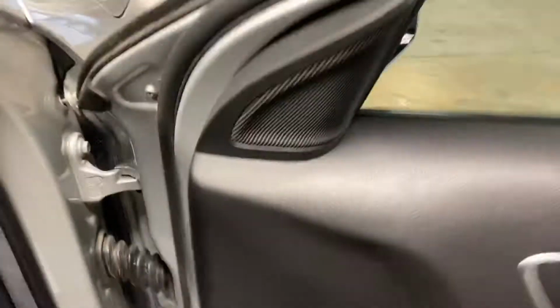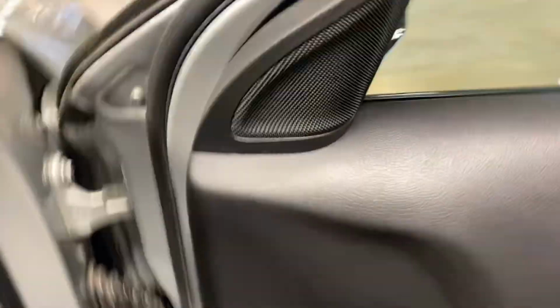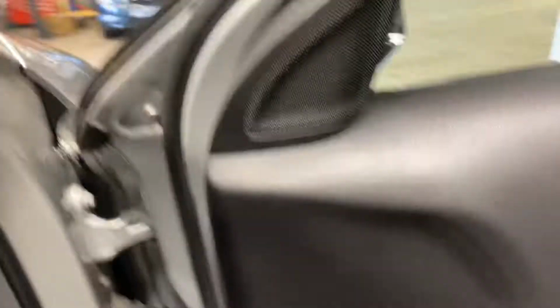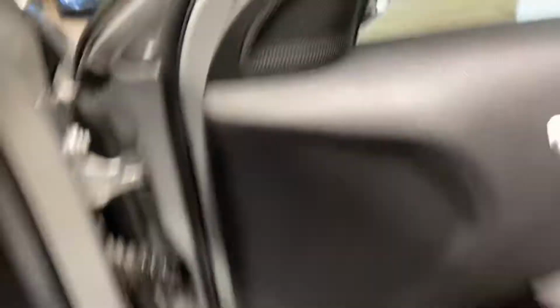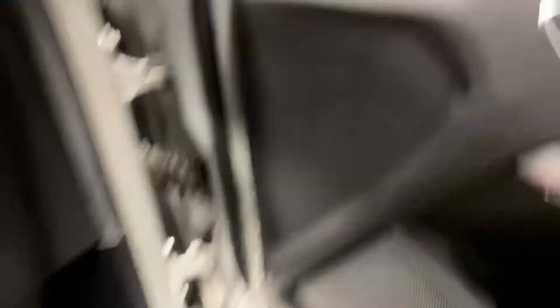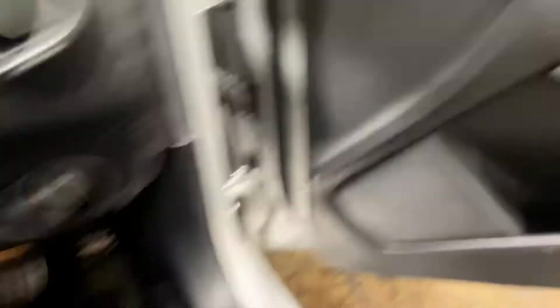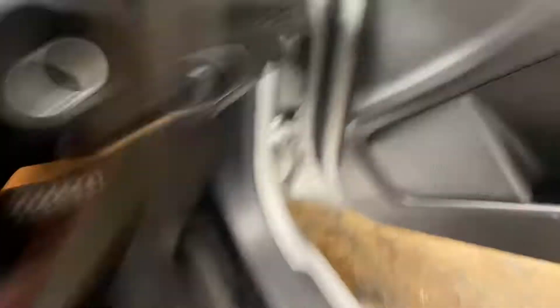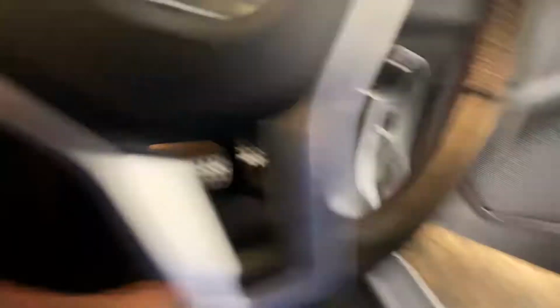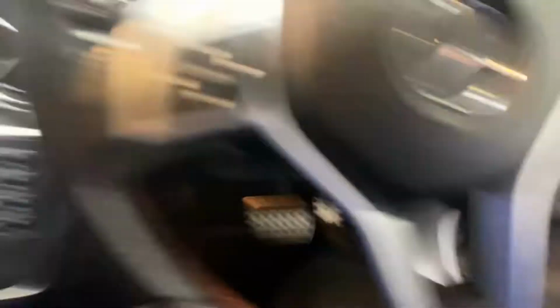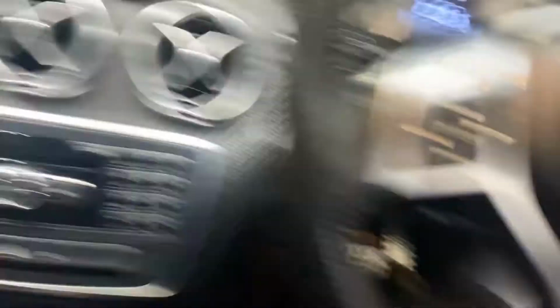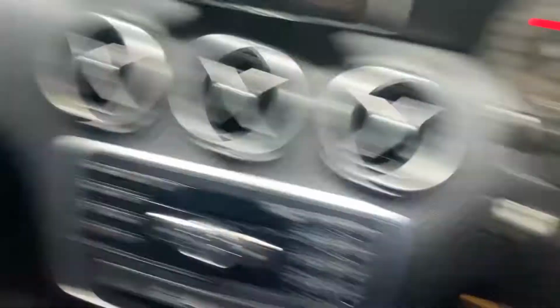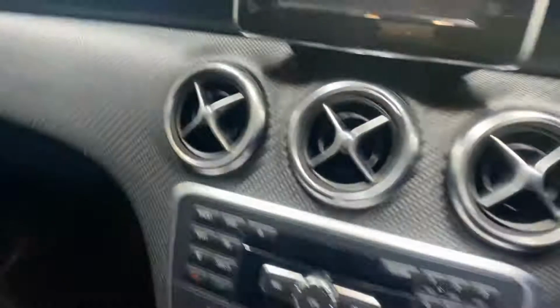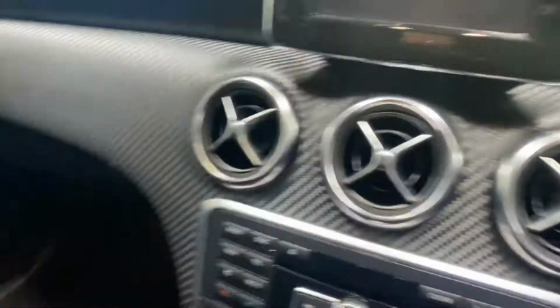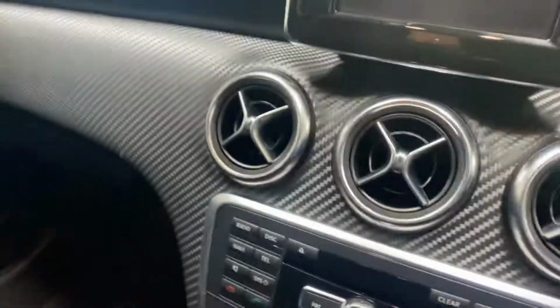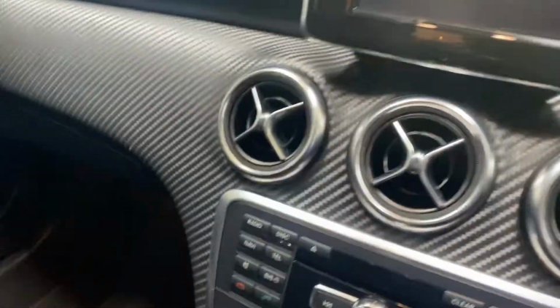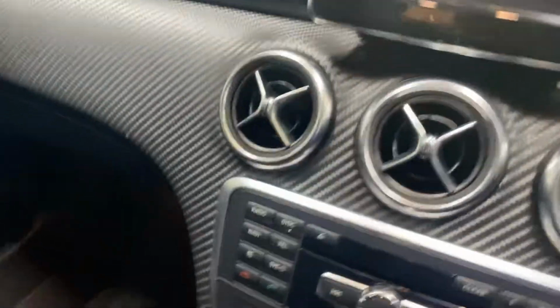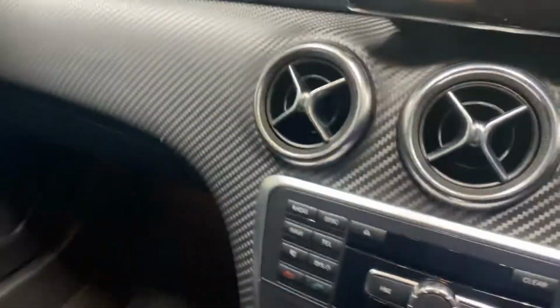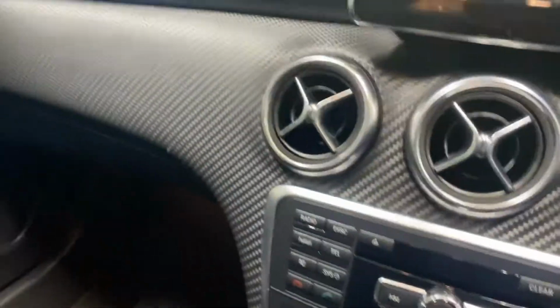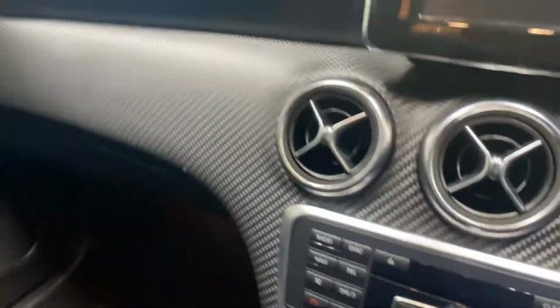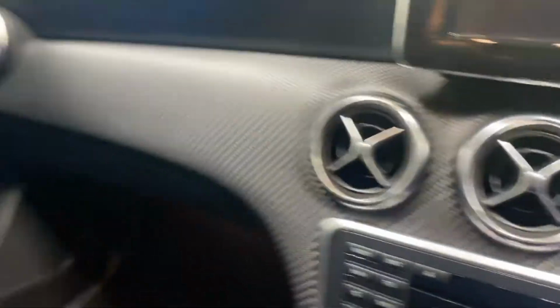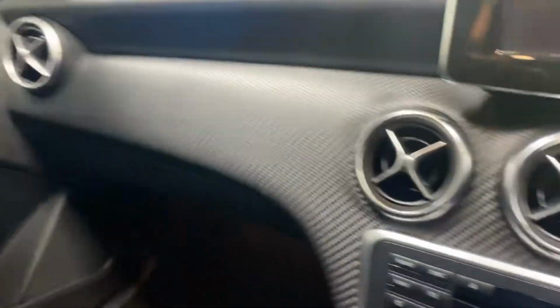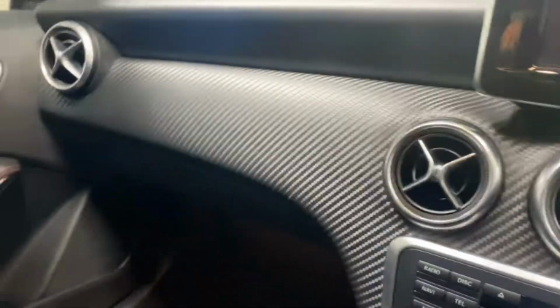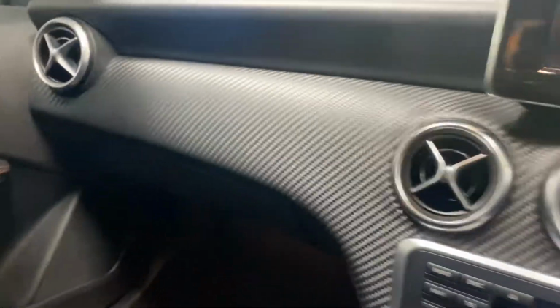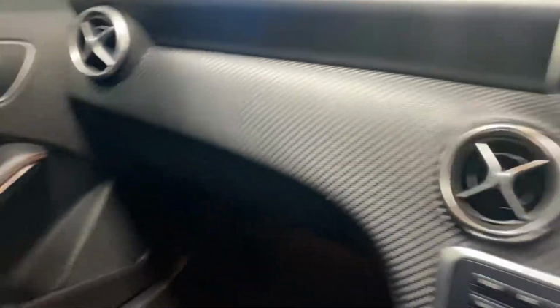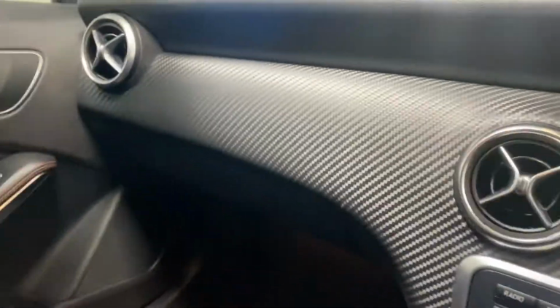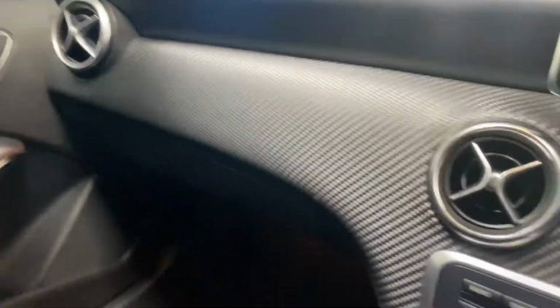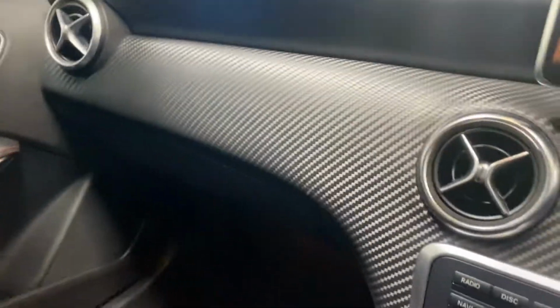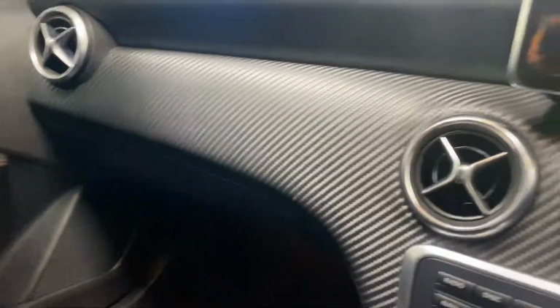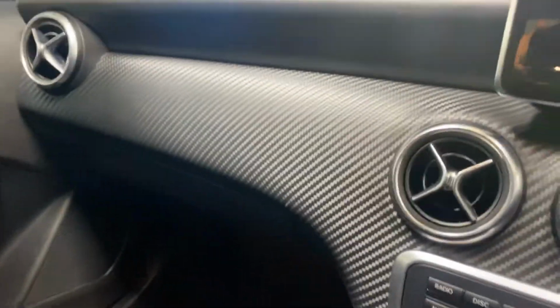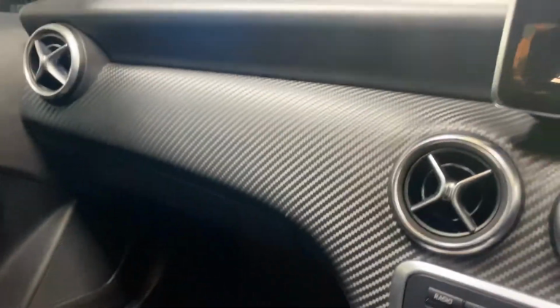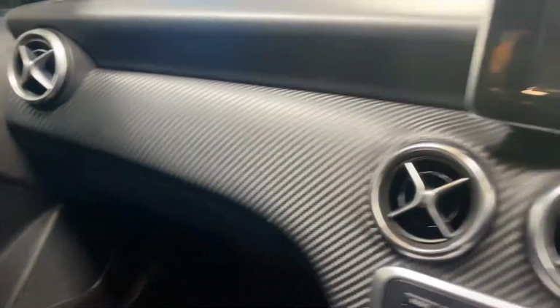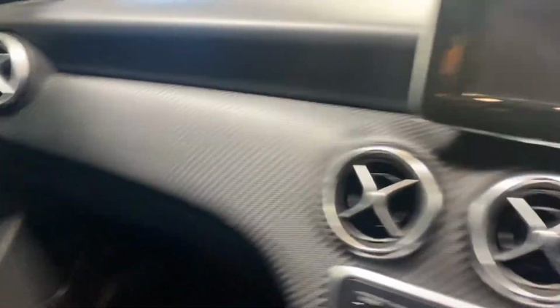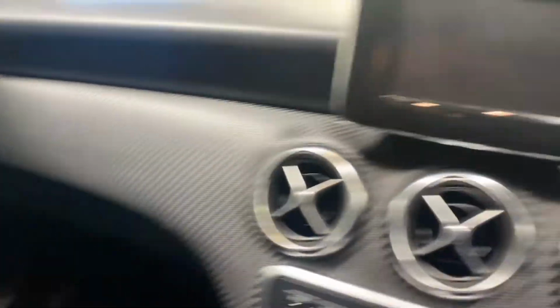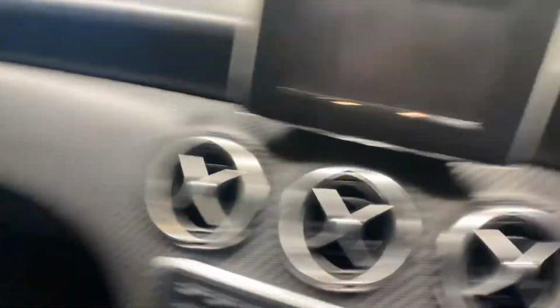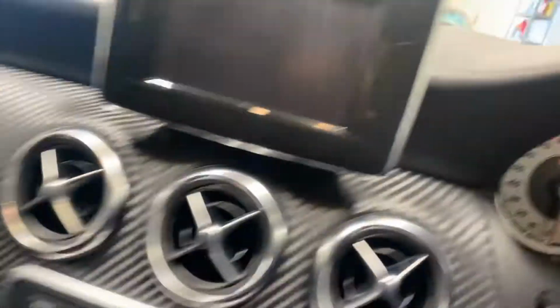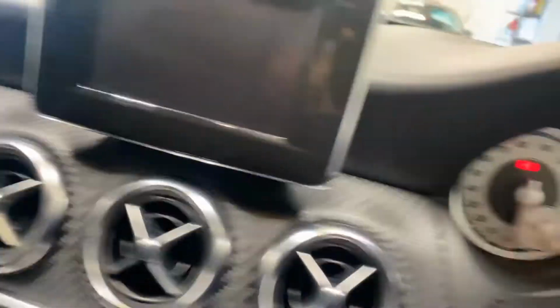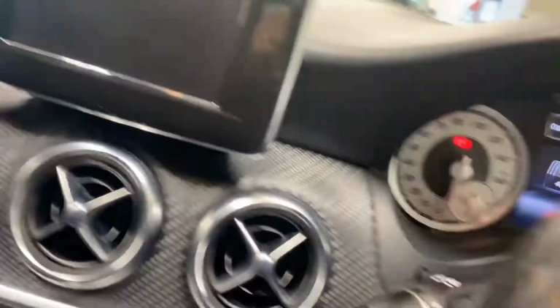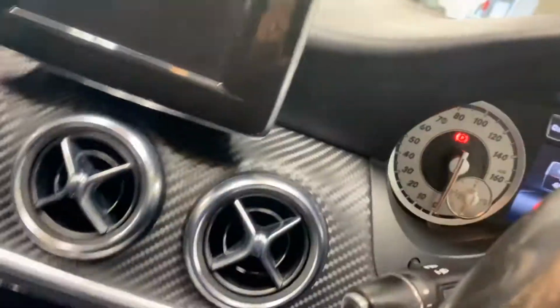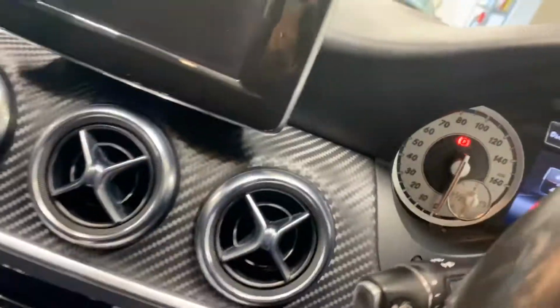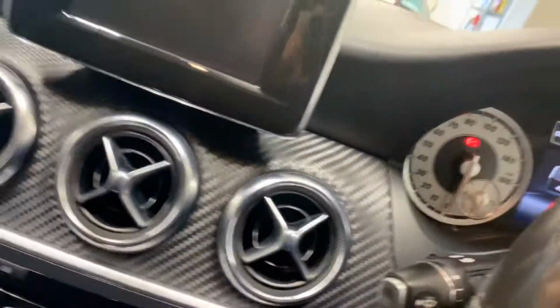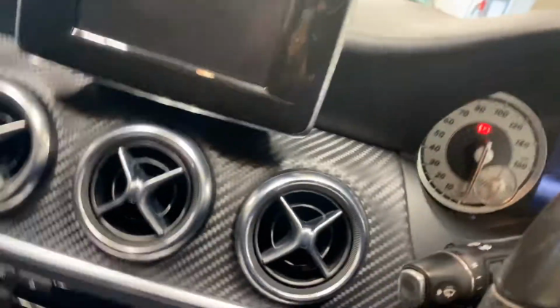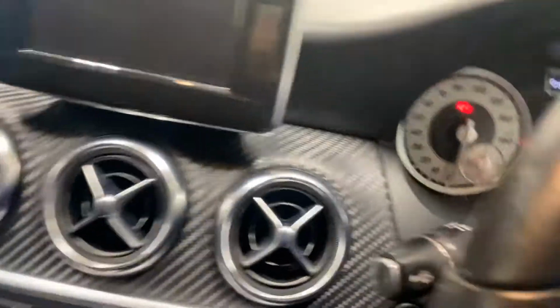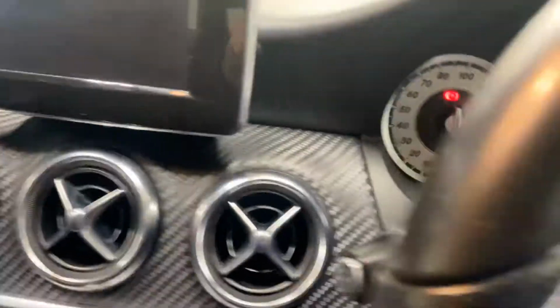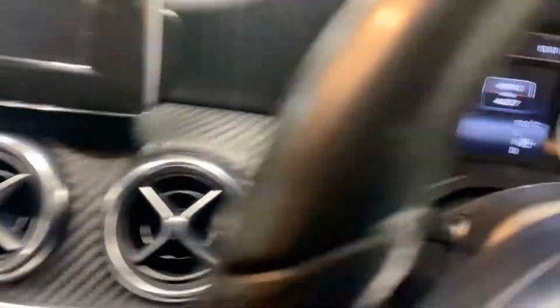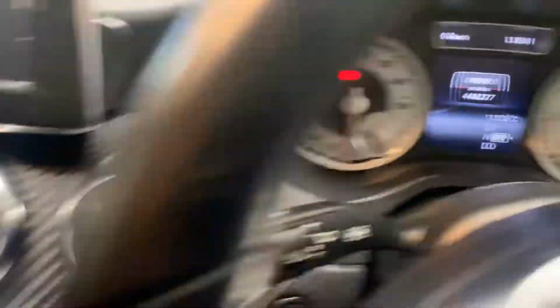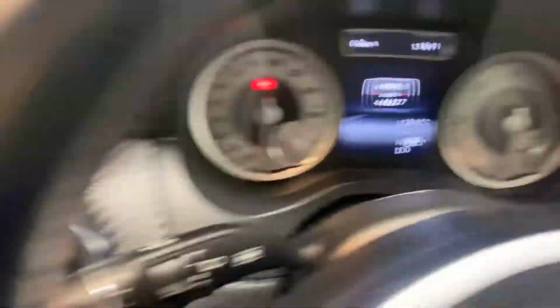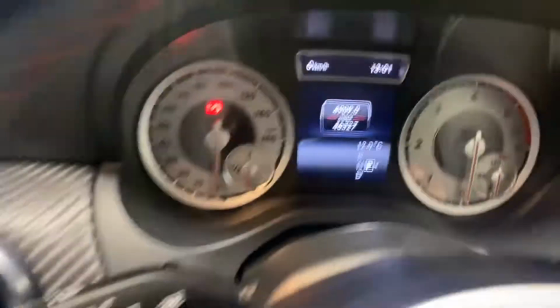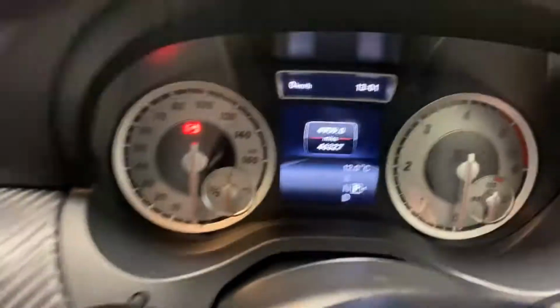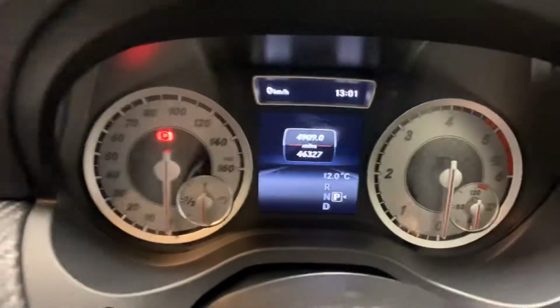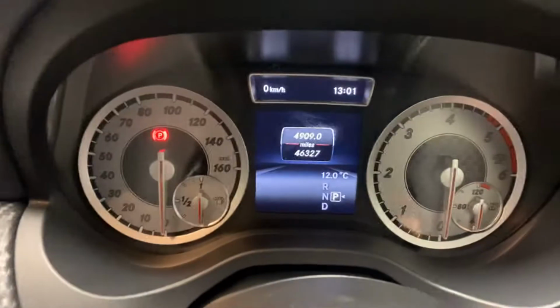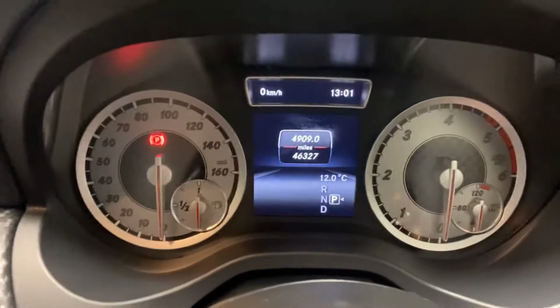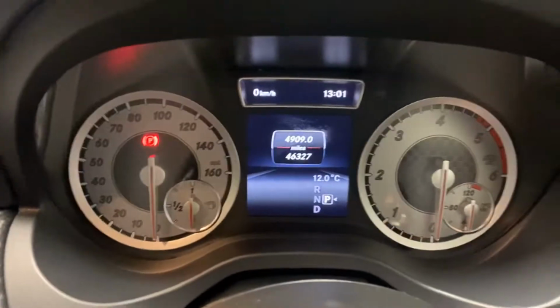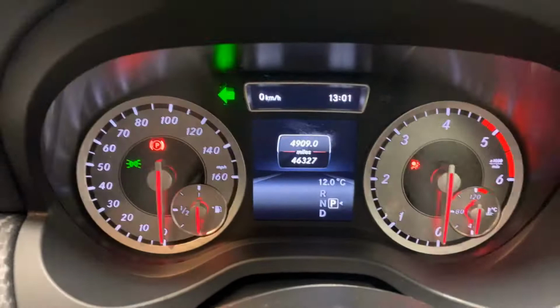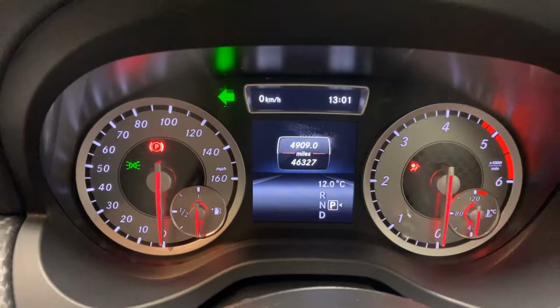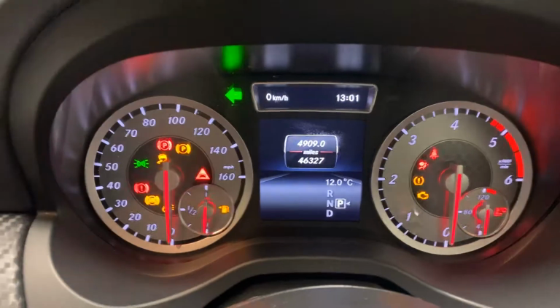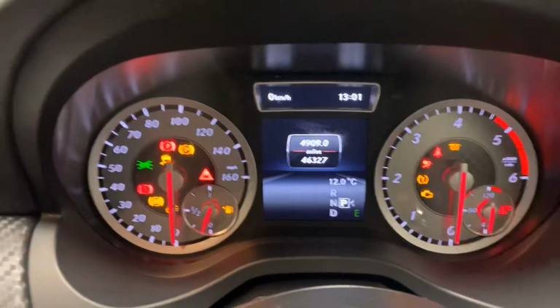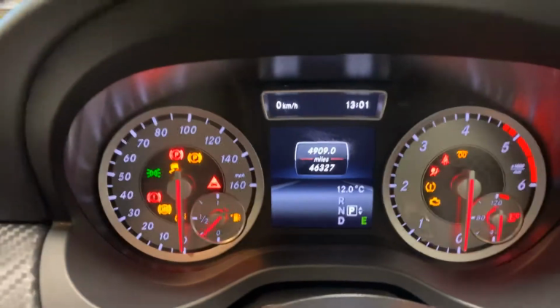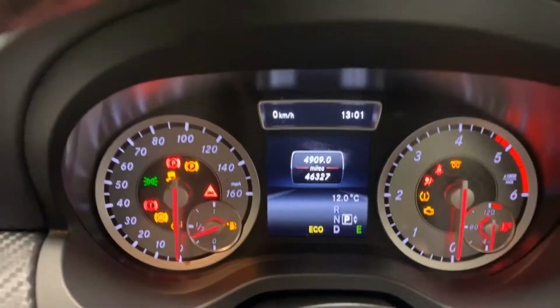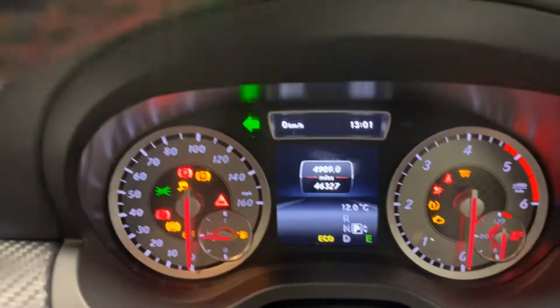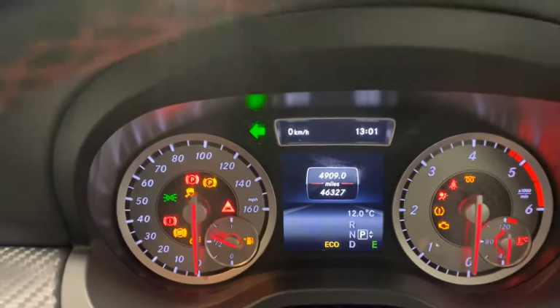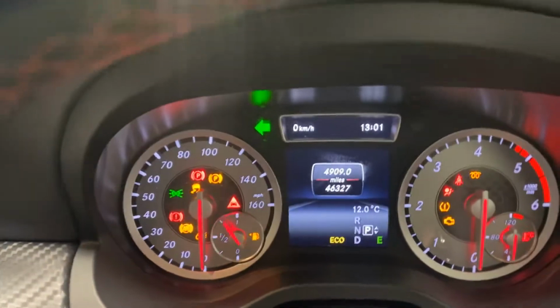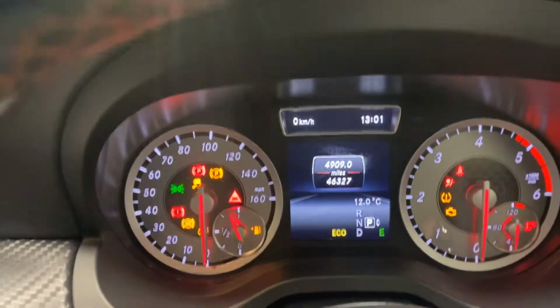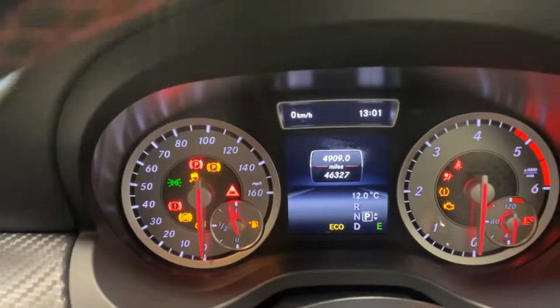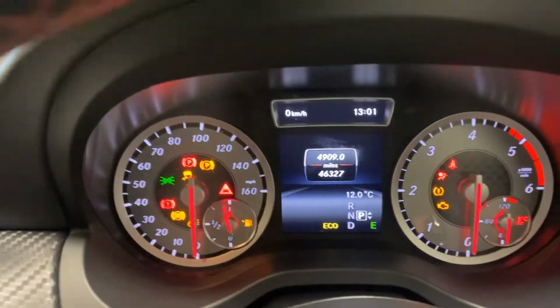You've got this carbon fibre dashboard, which is absolutely beautiful. It's only done 46,000 miles.